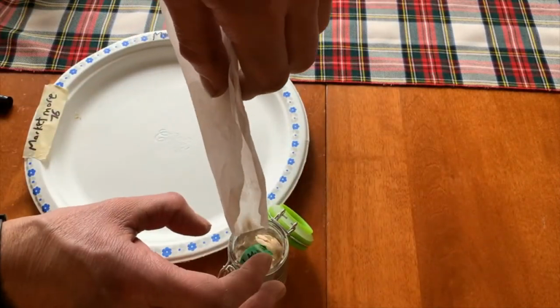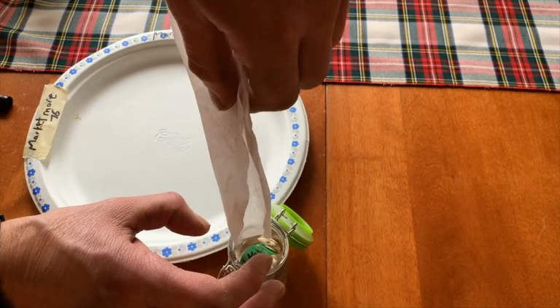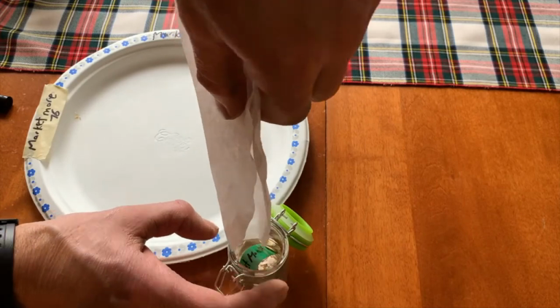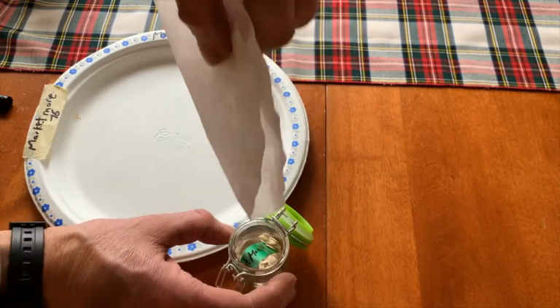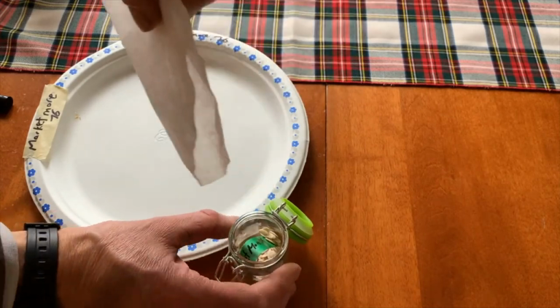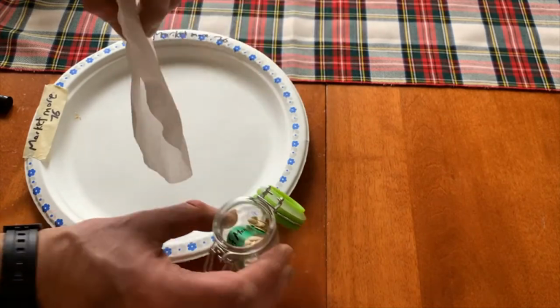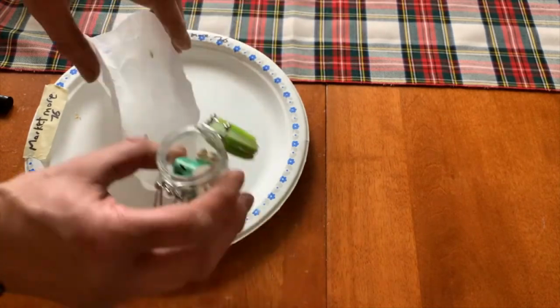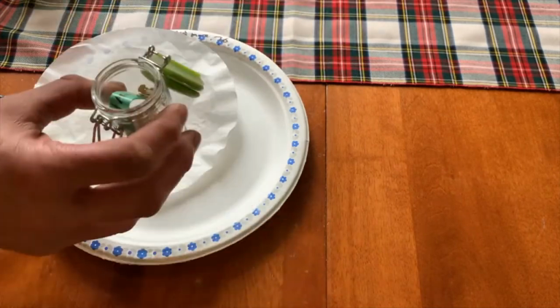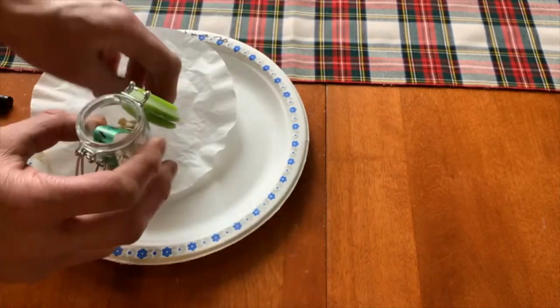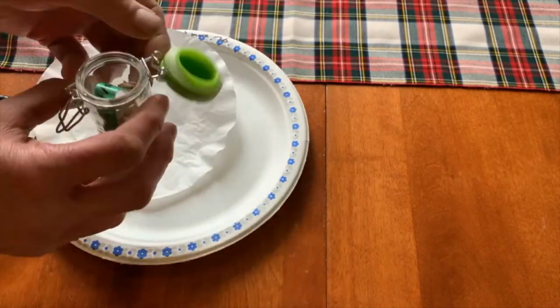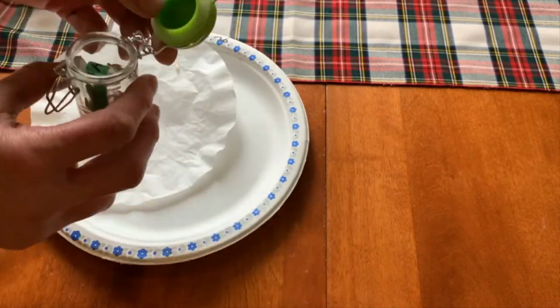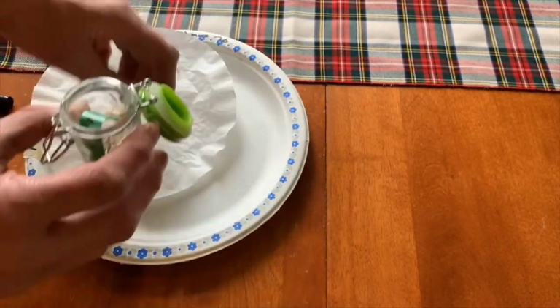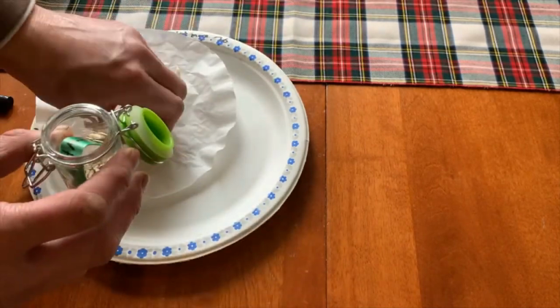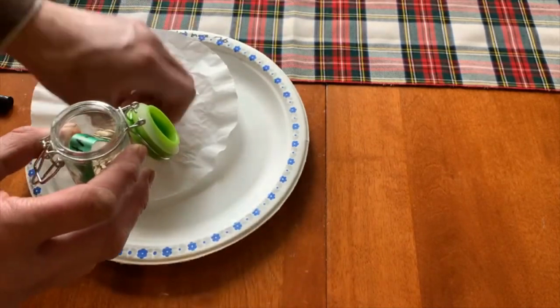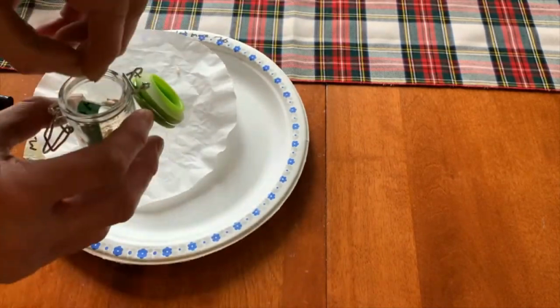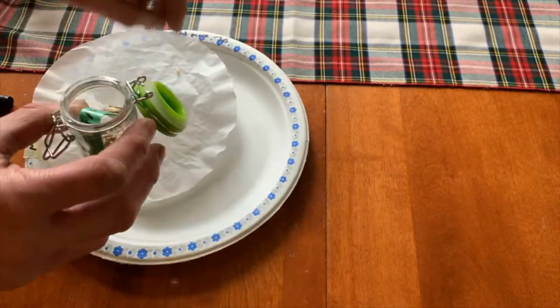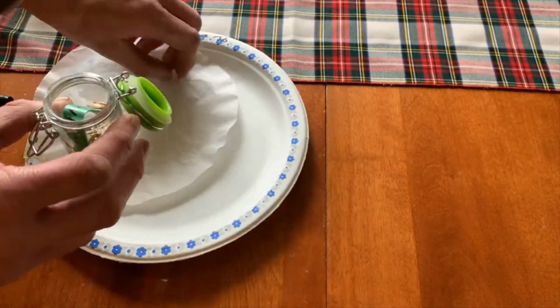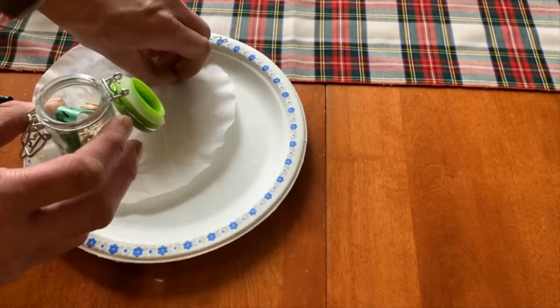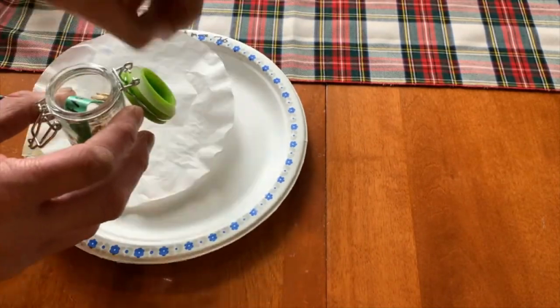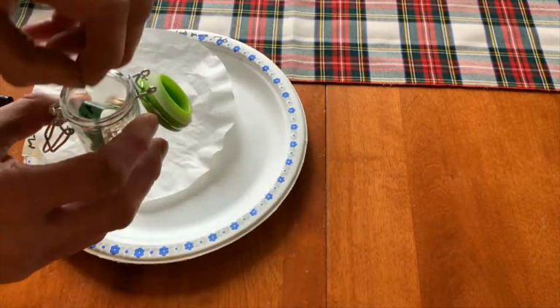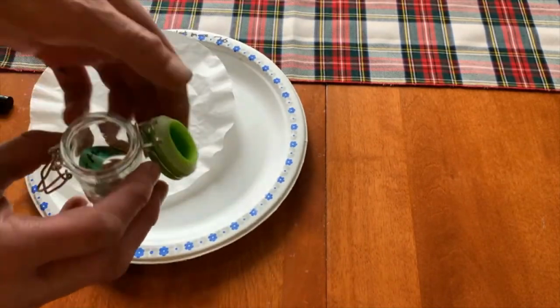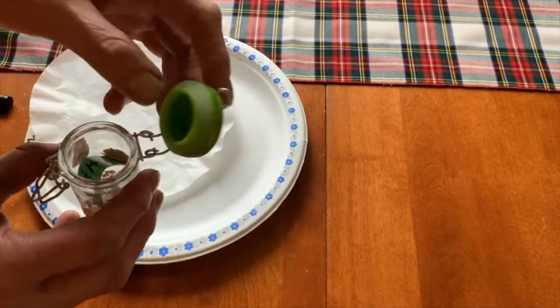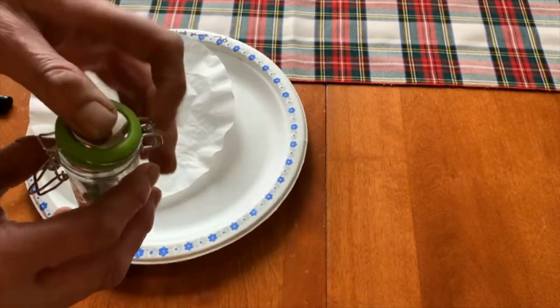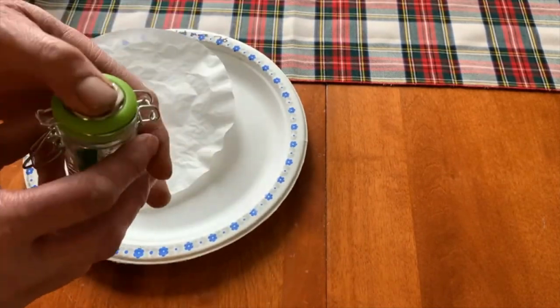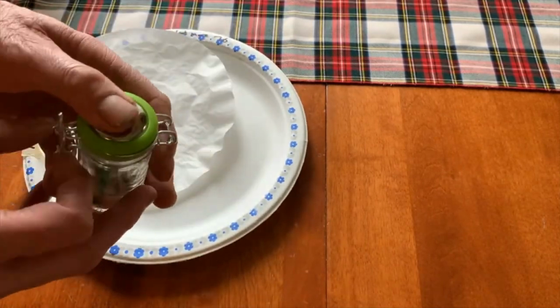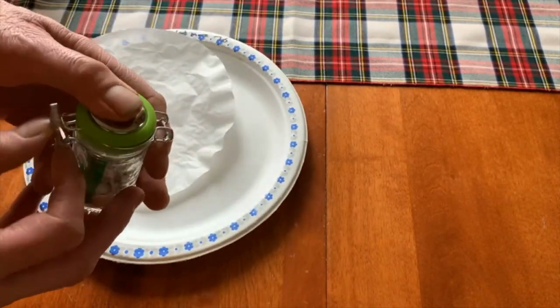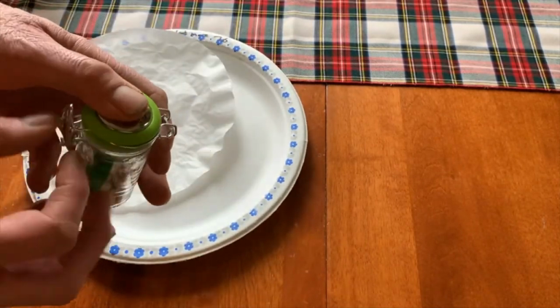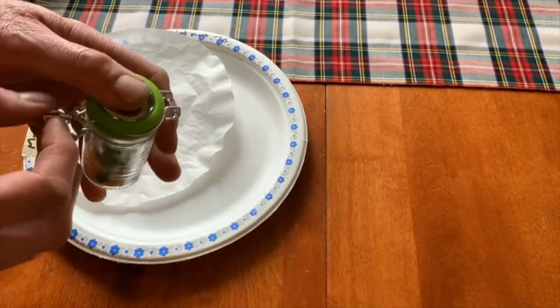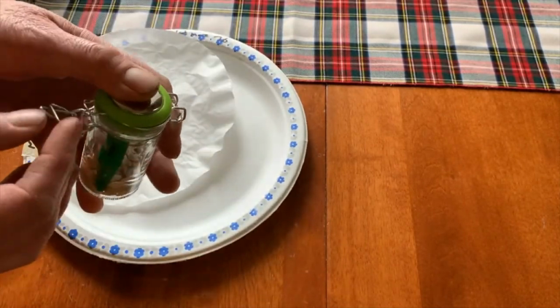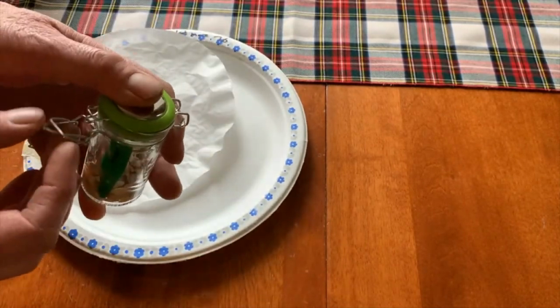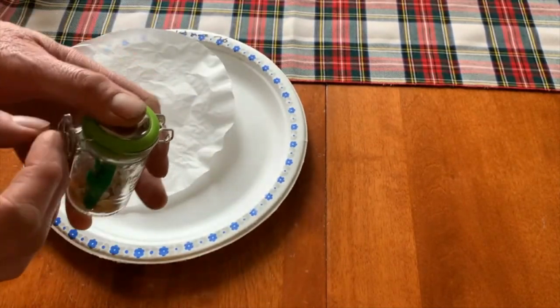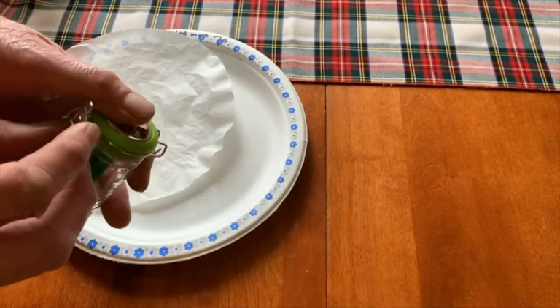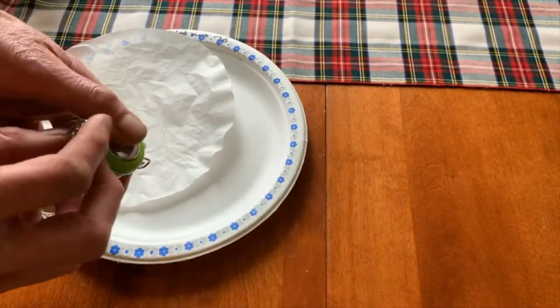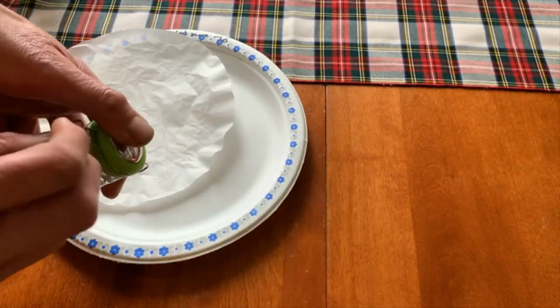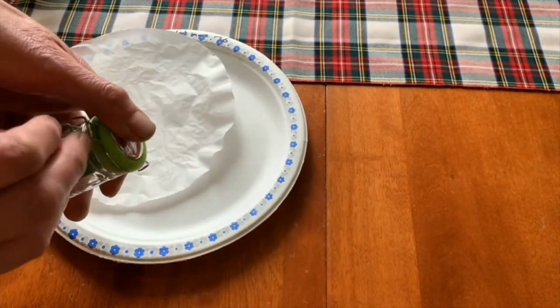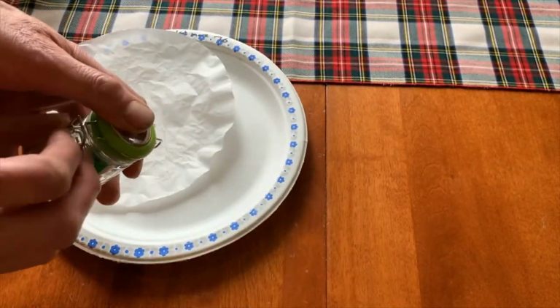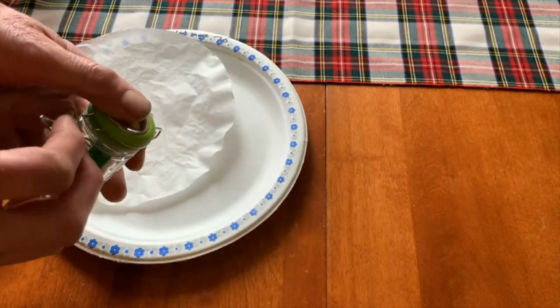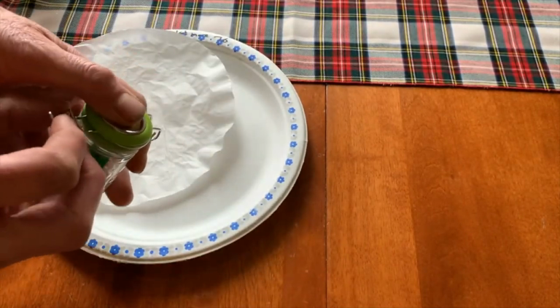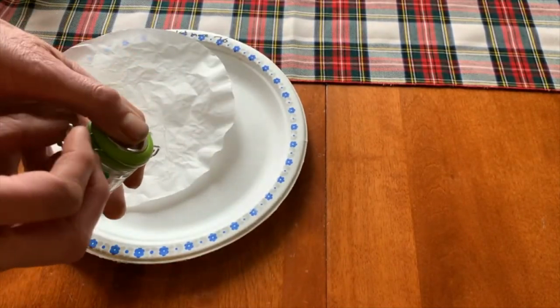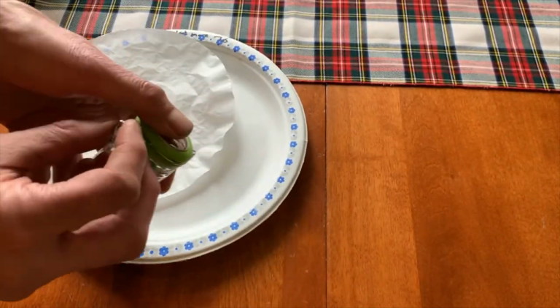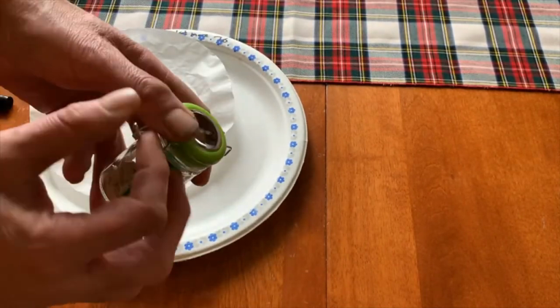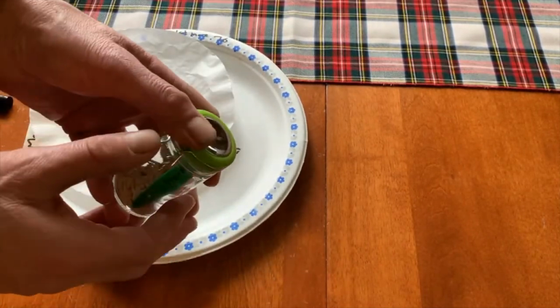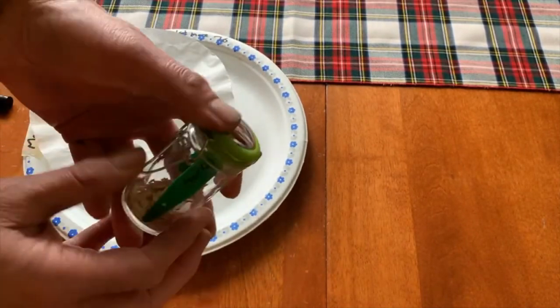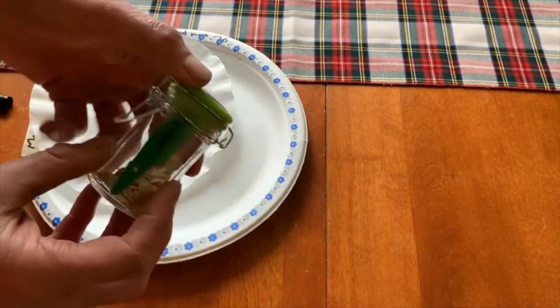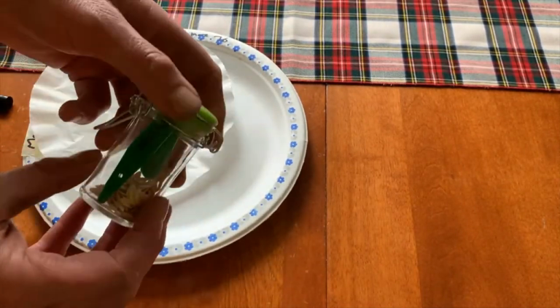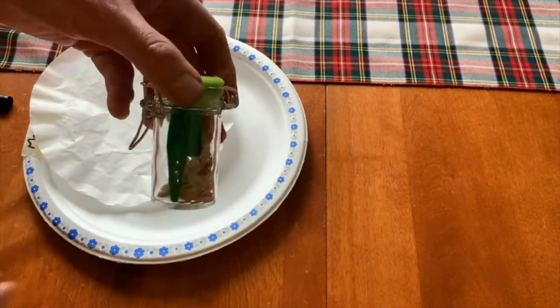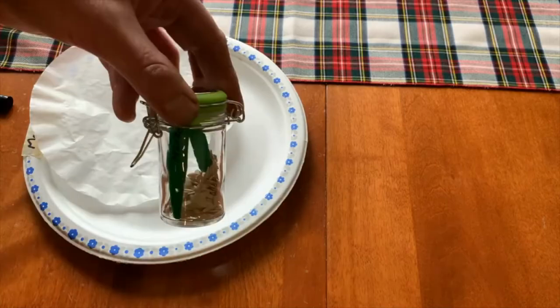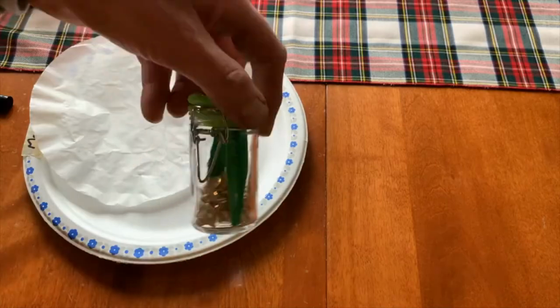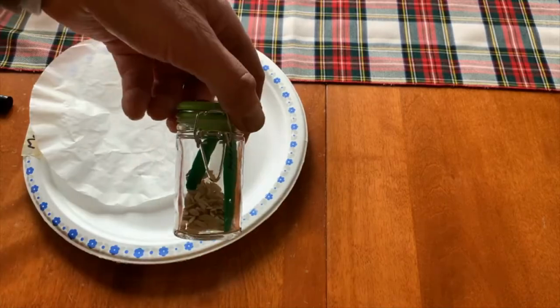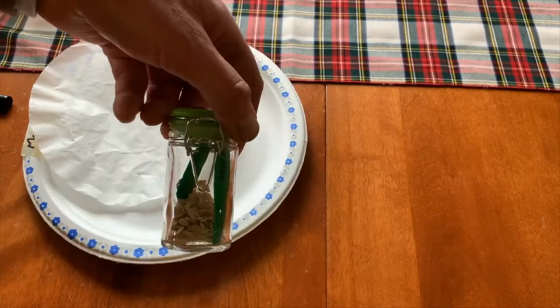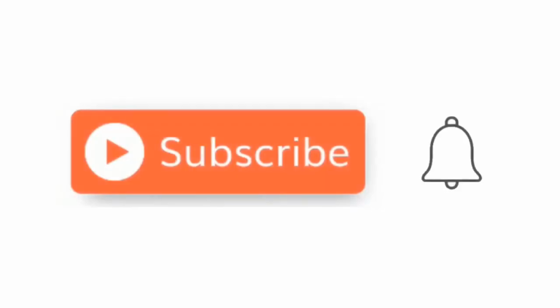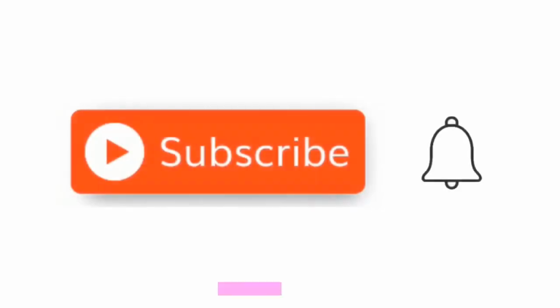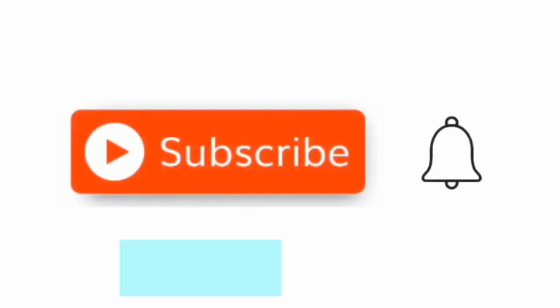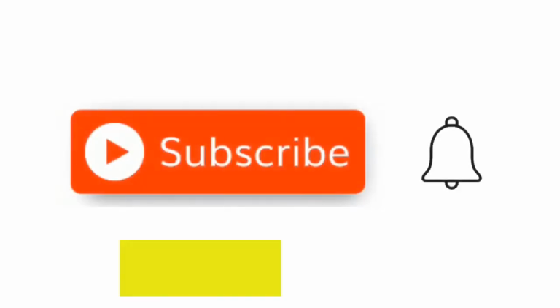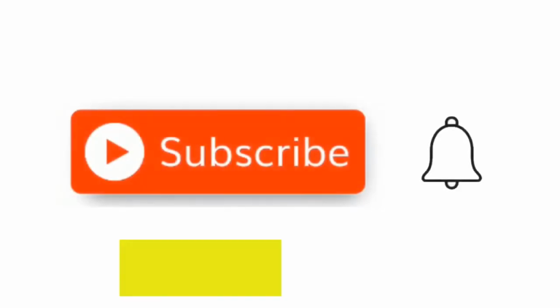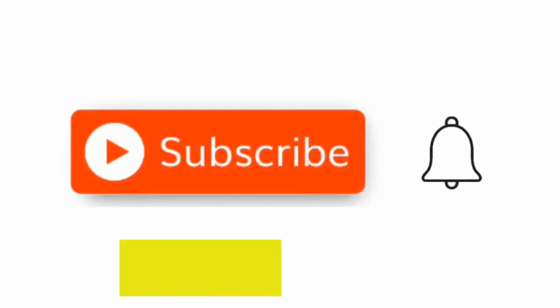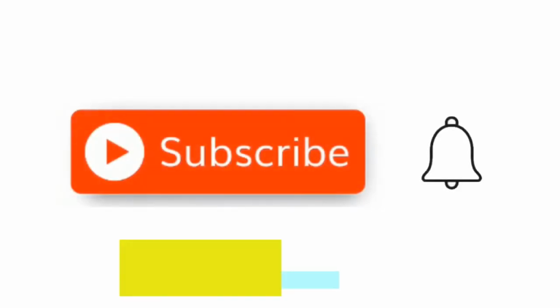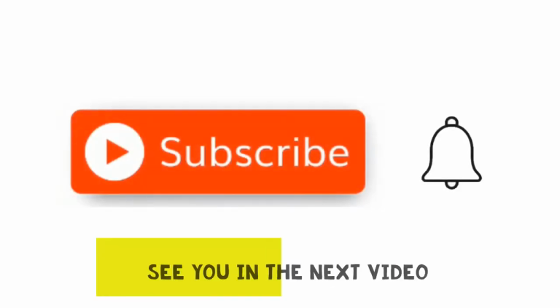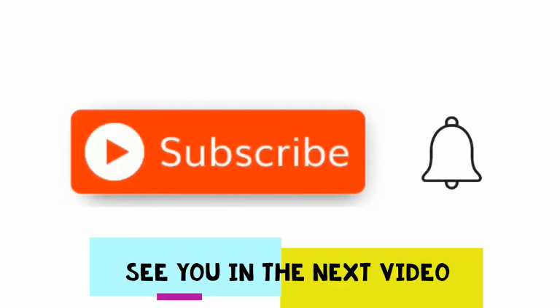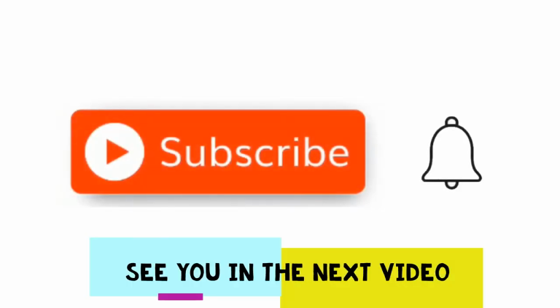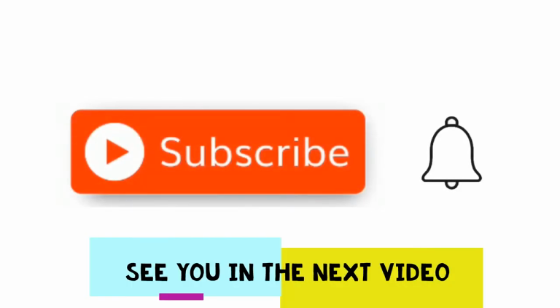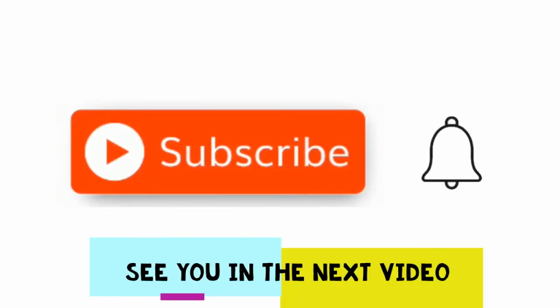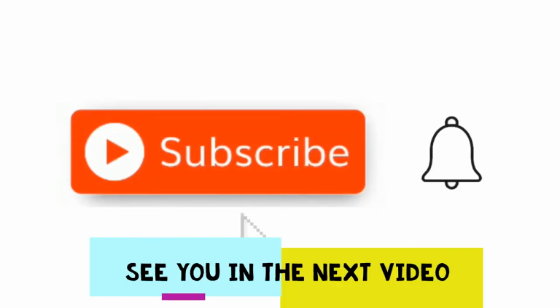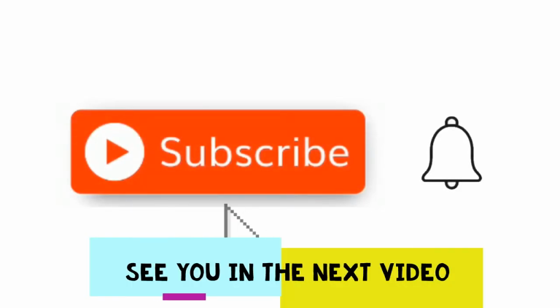If you enjoyed this video, don't forget to give it a thumbs up and a comment, subscribe to my channel, and we'll see you in the next video.